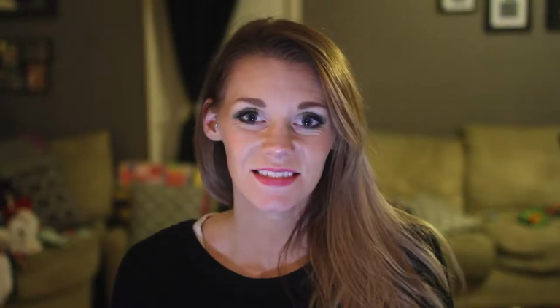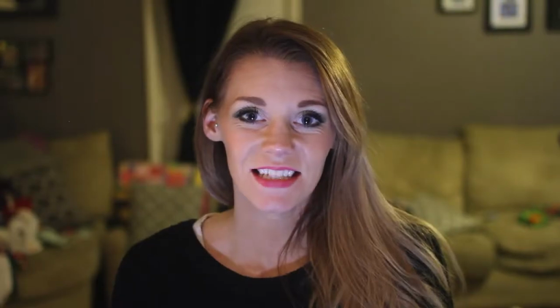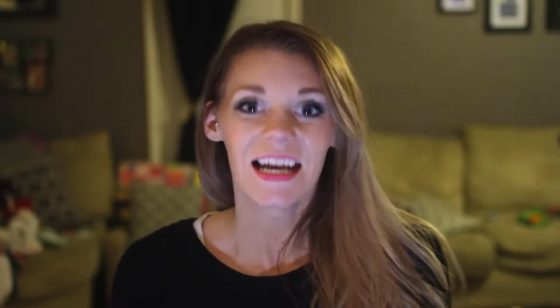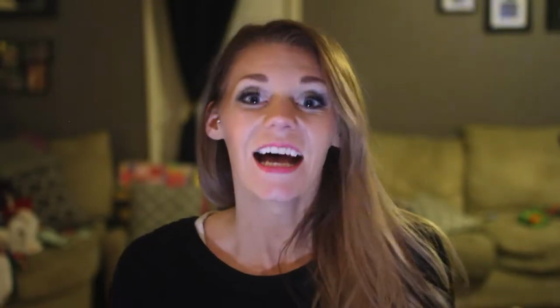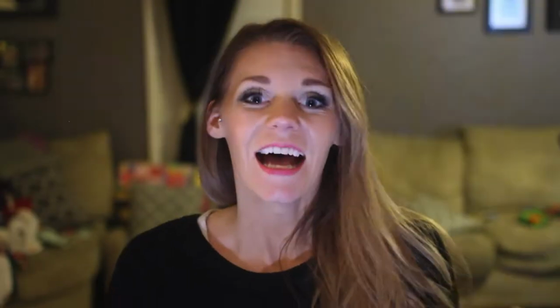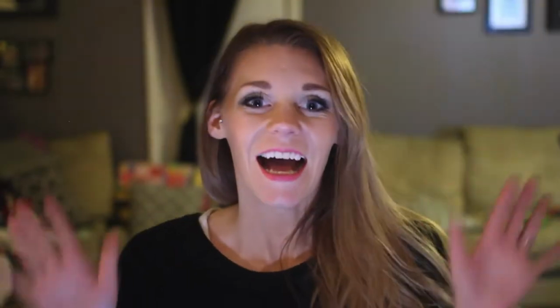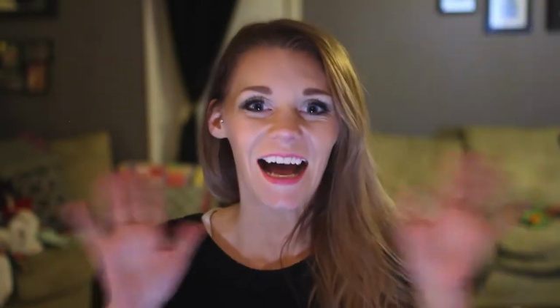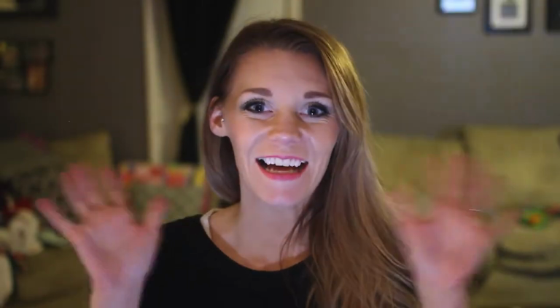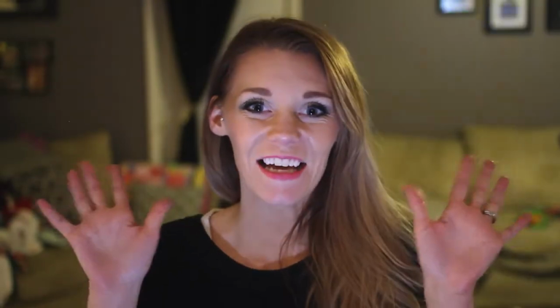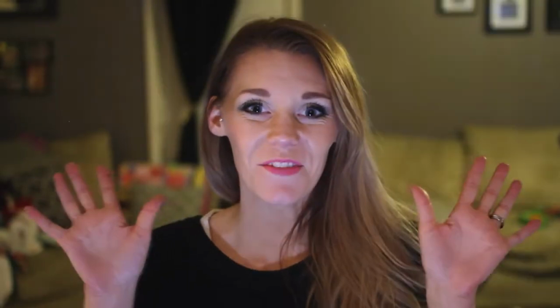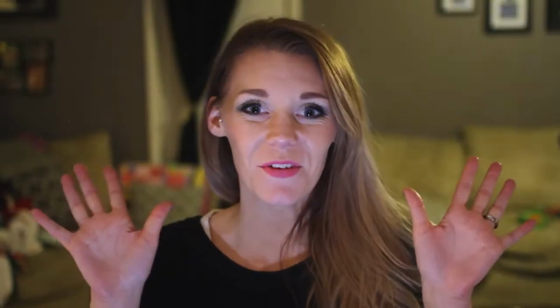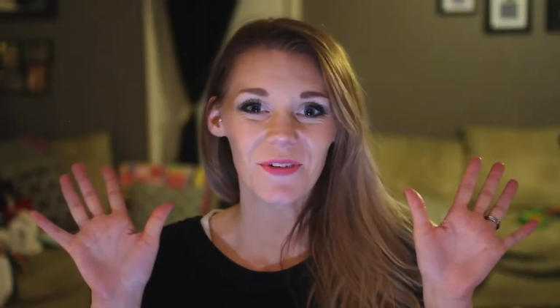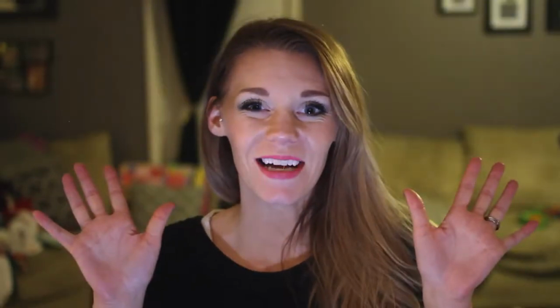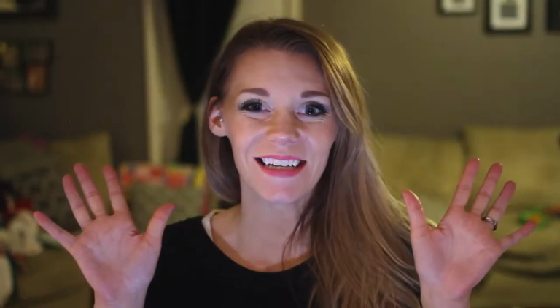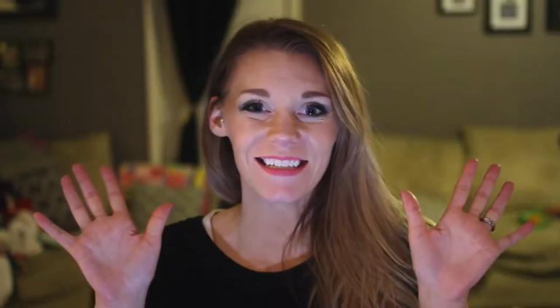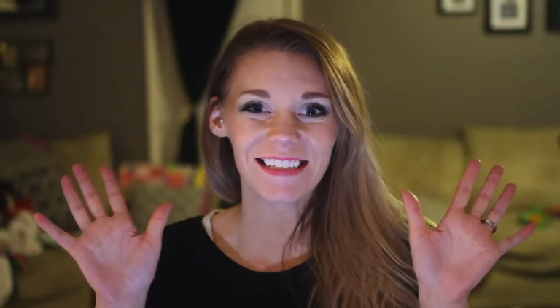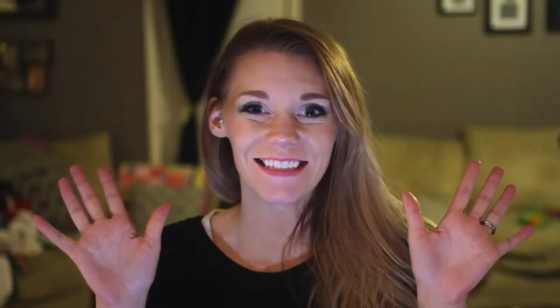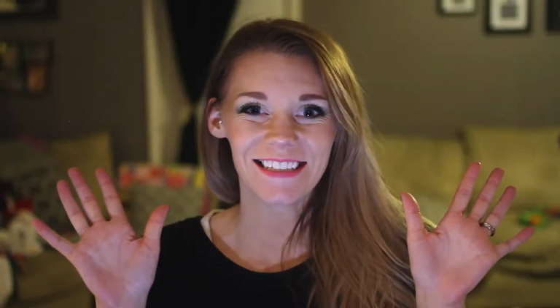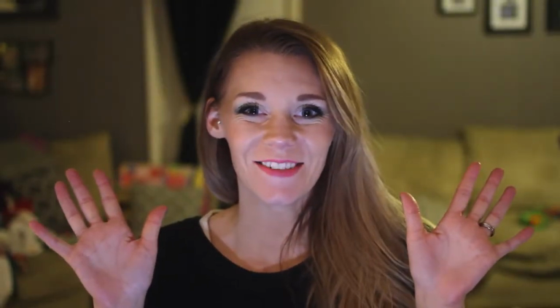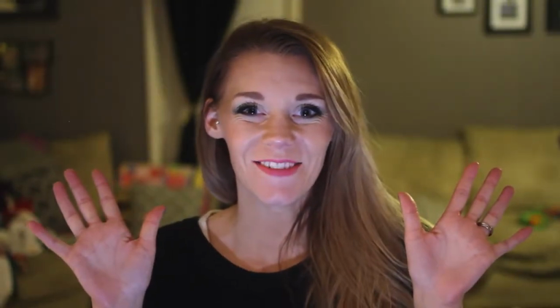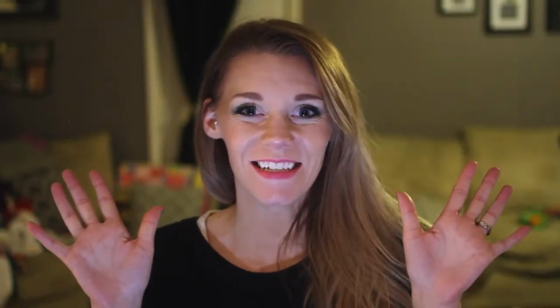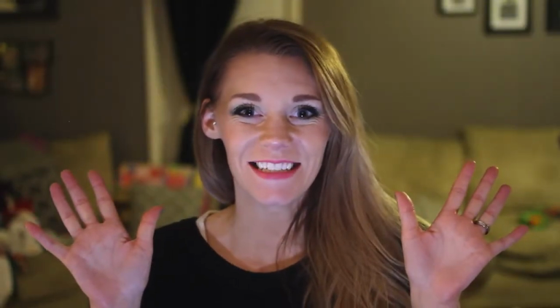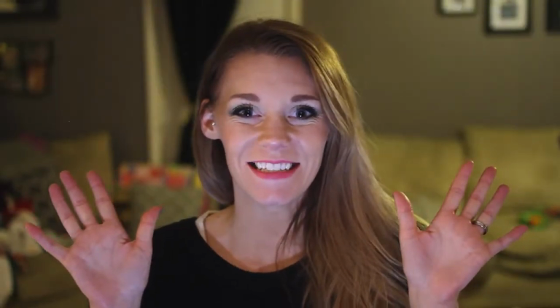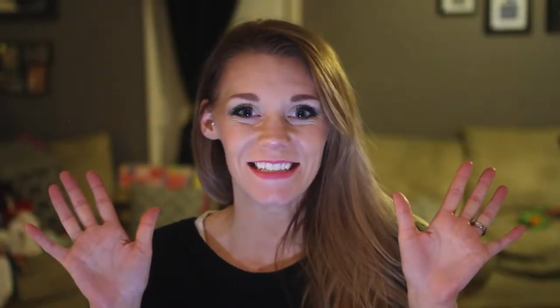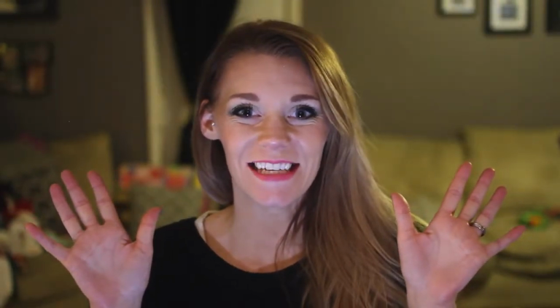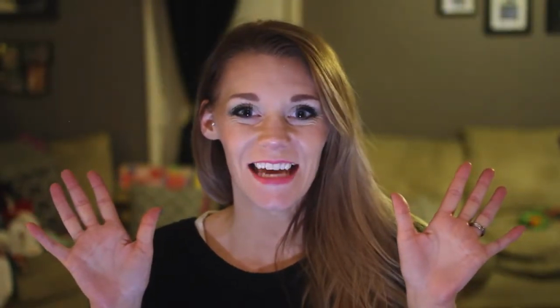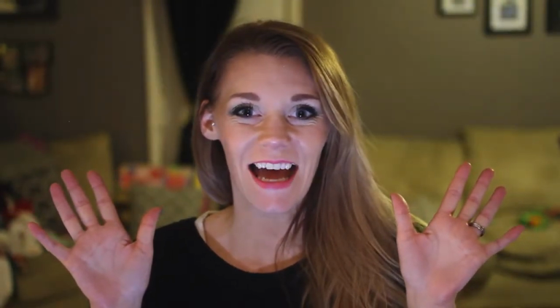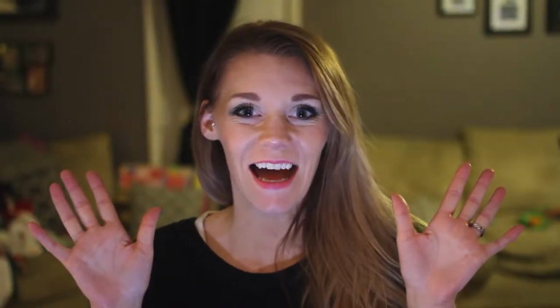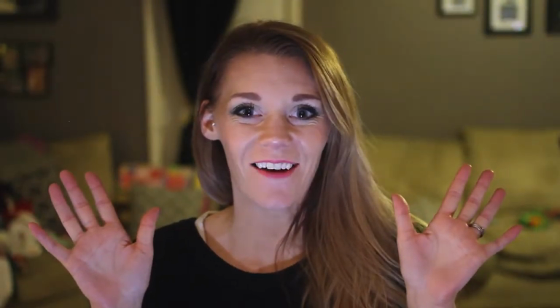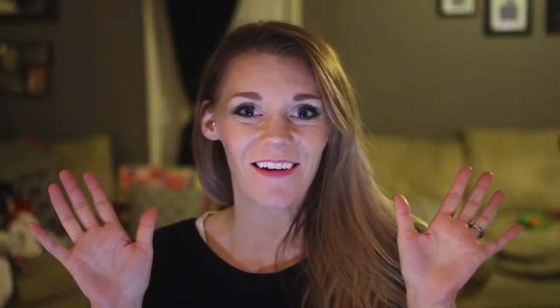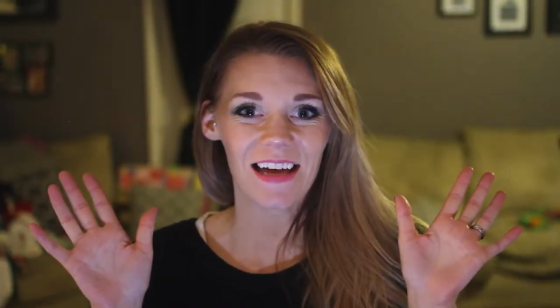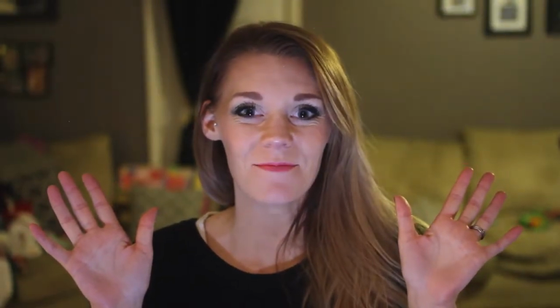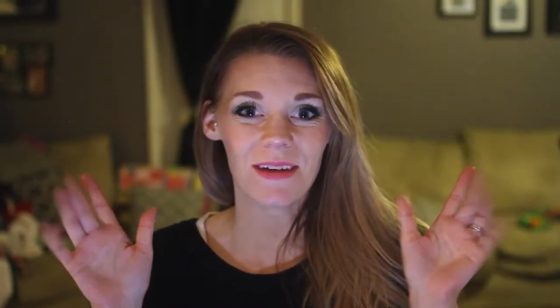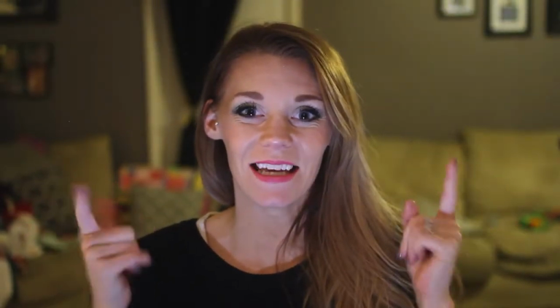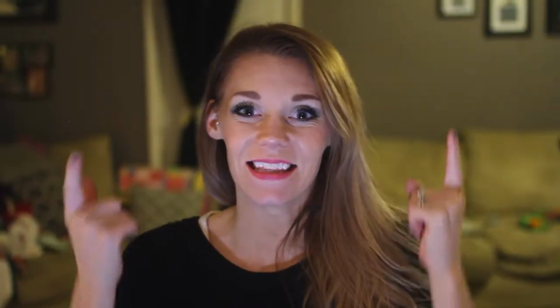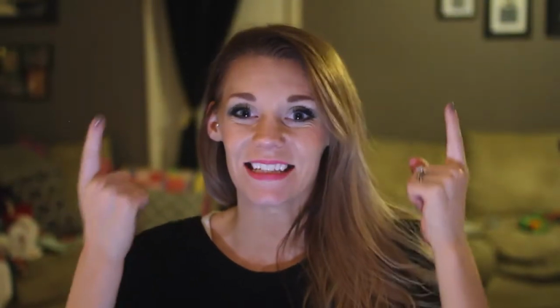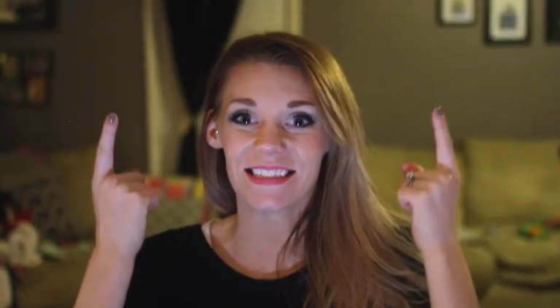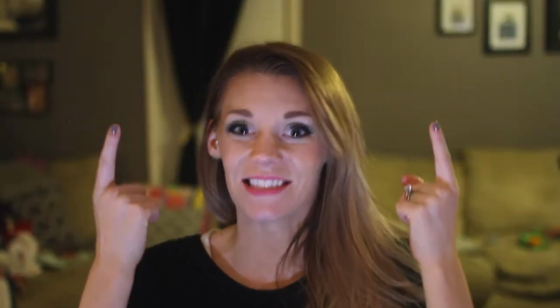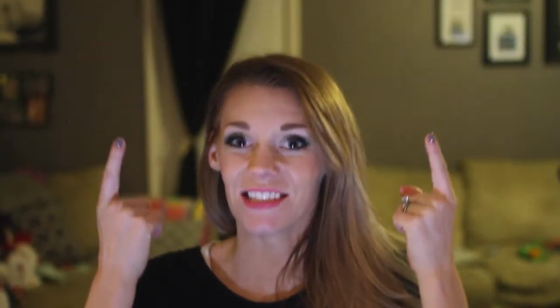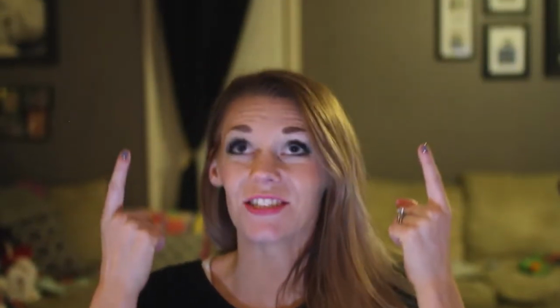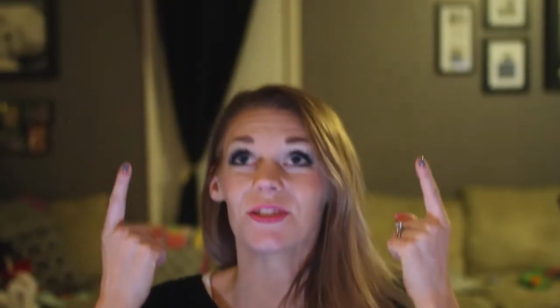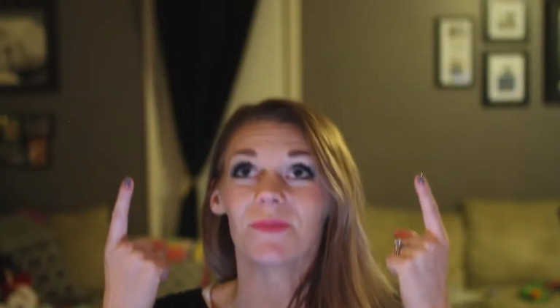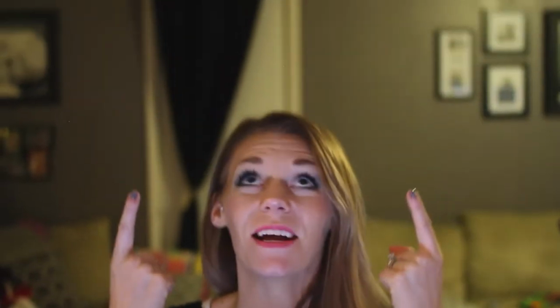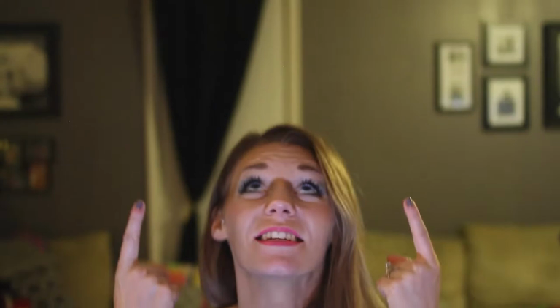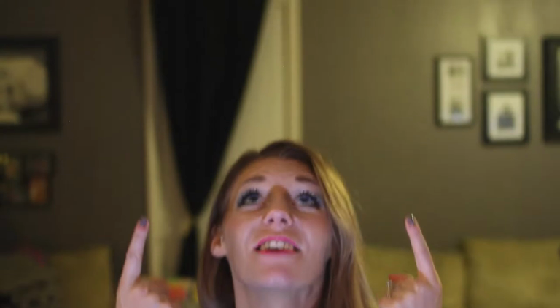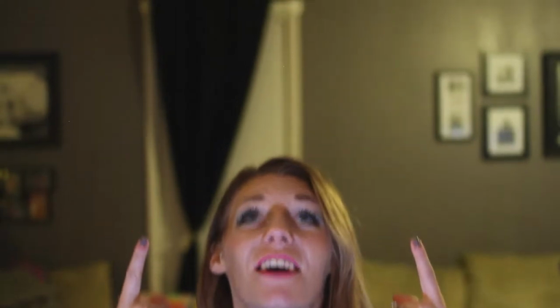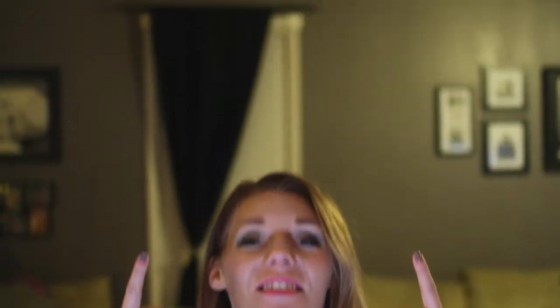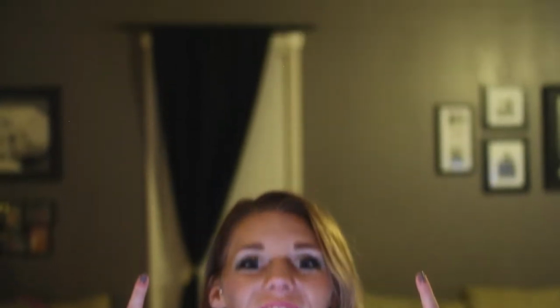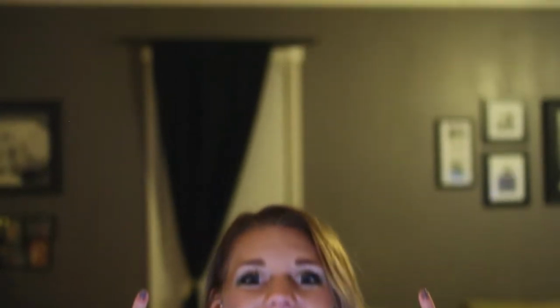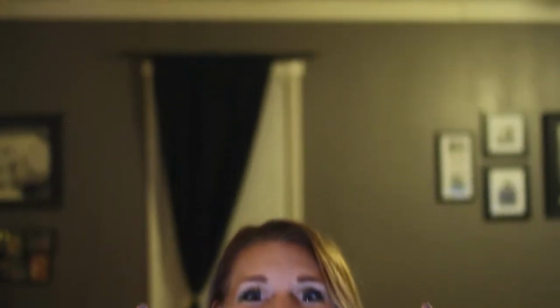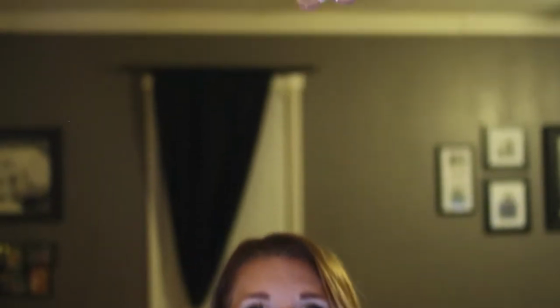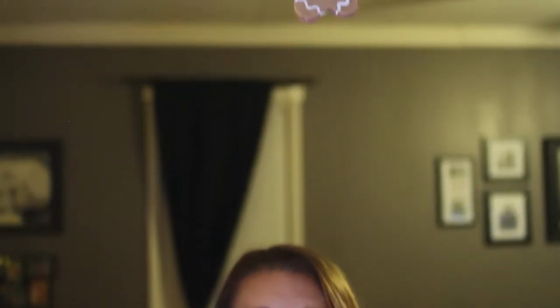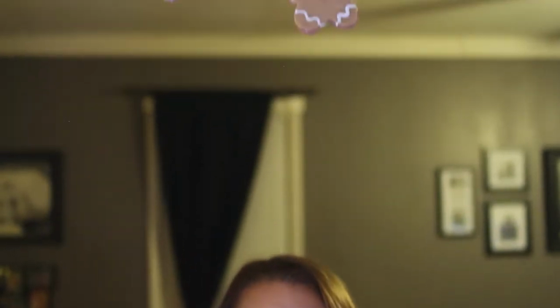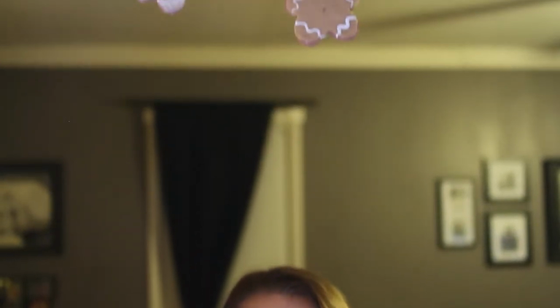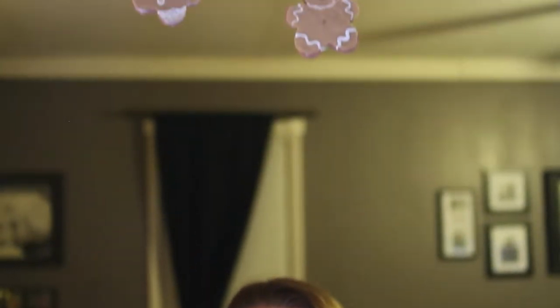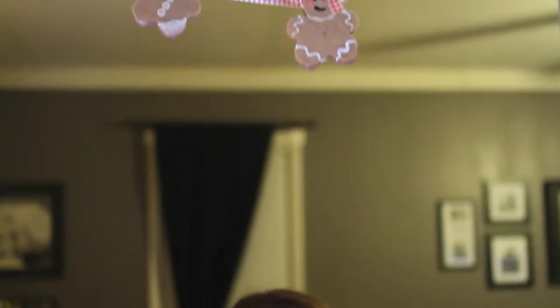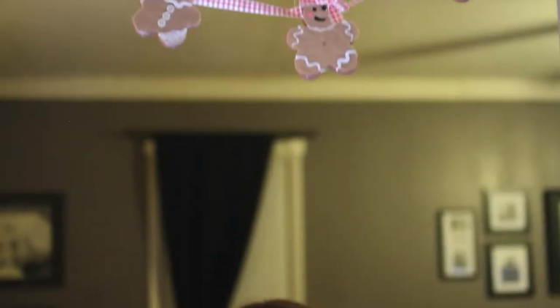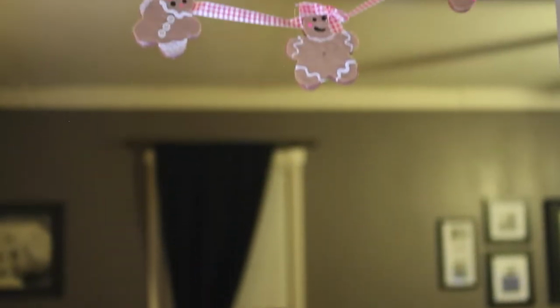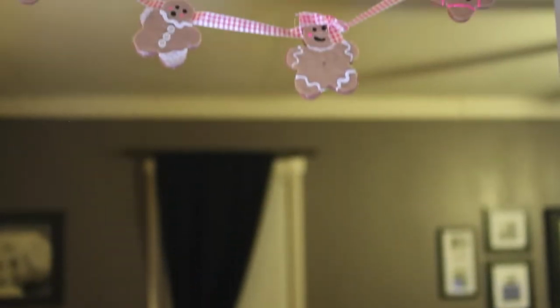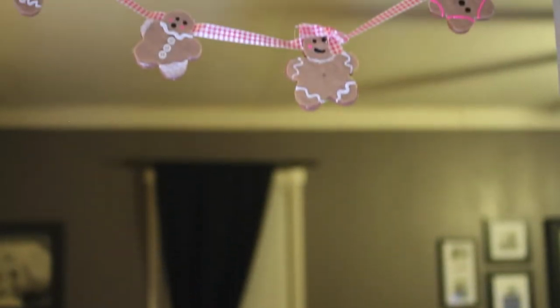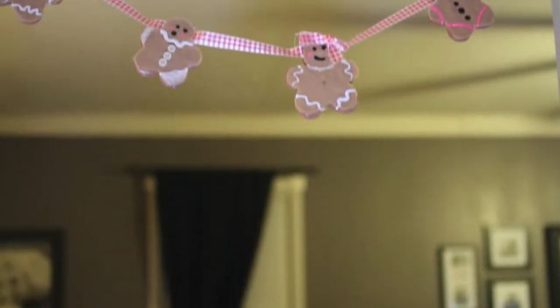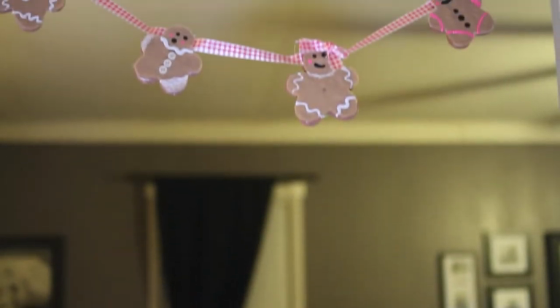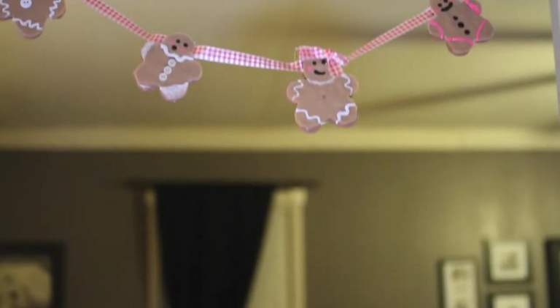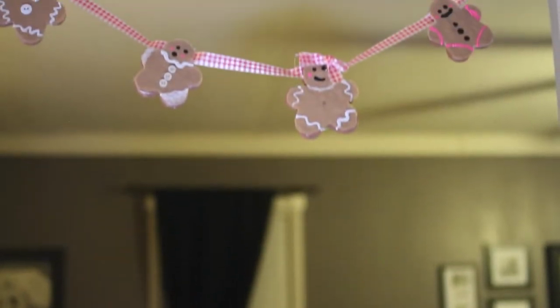Hi everyone! Do you want to see how I made this gingerbread garland? Keep watching.